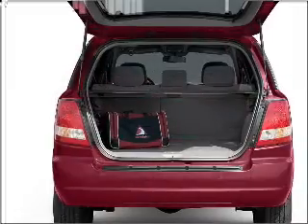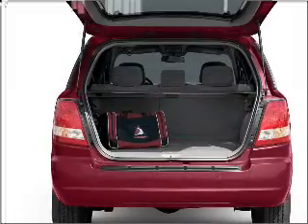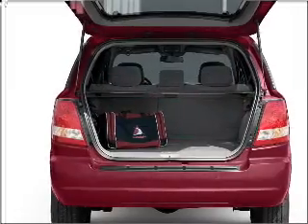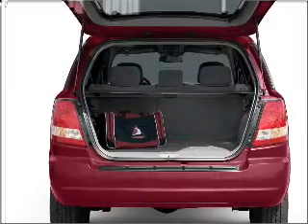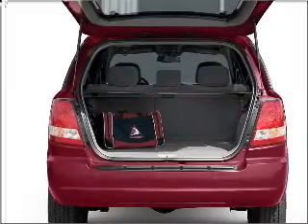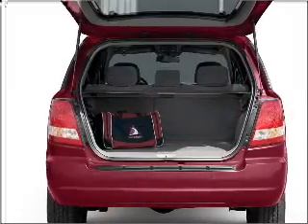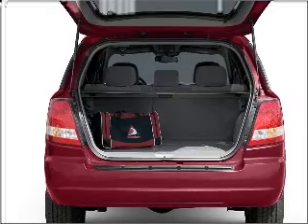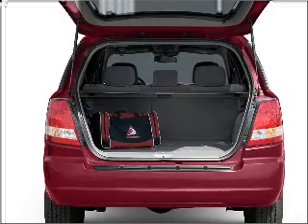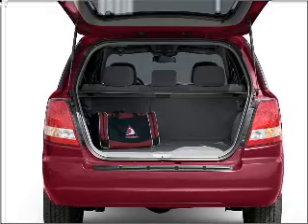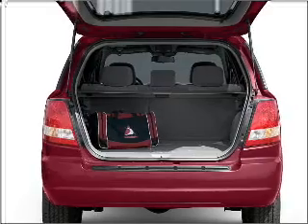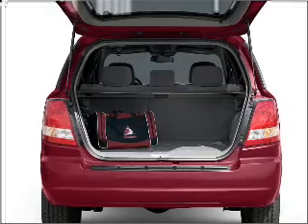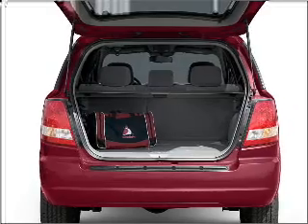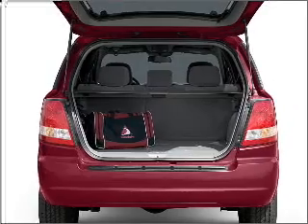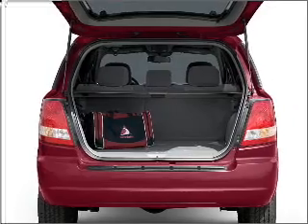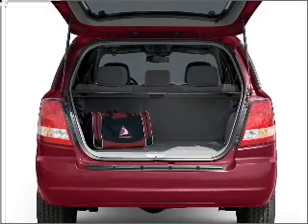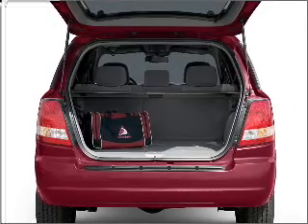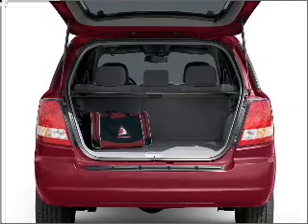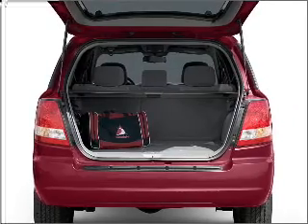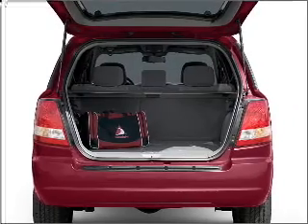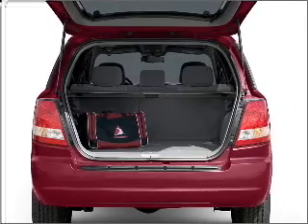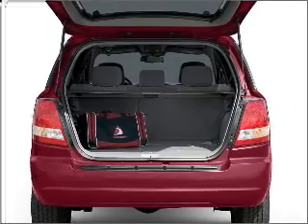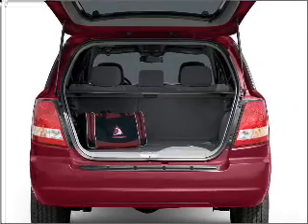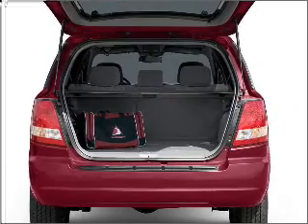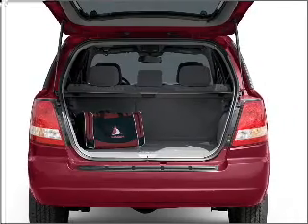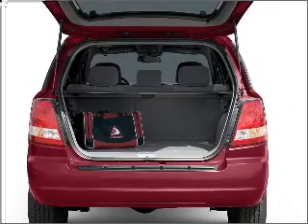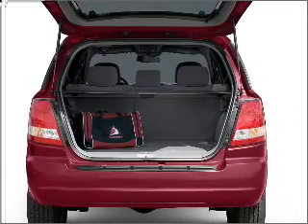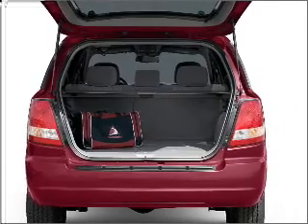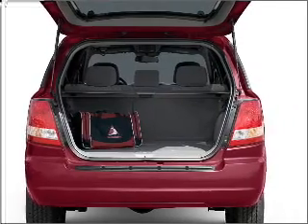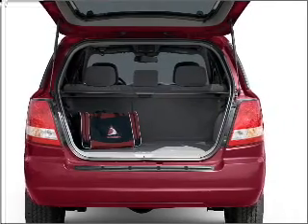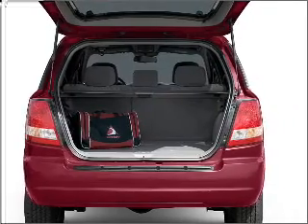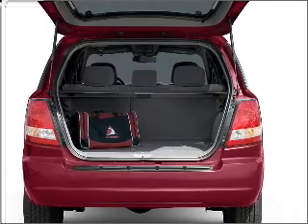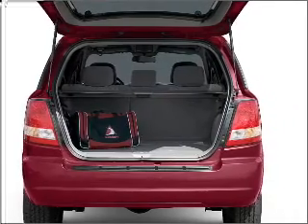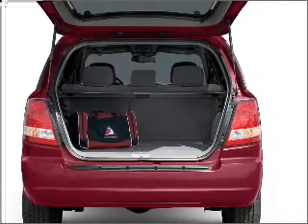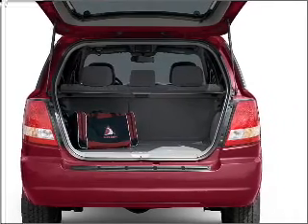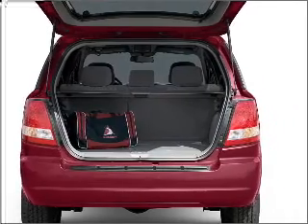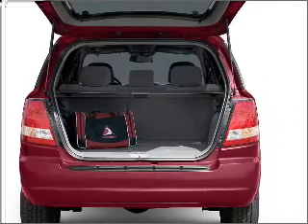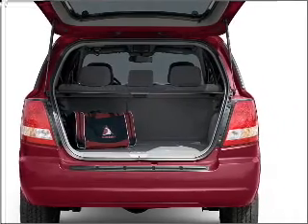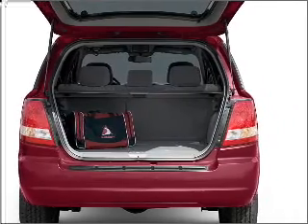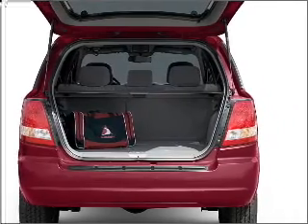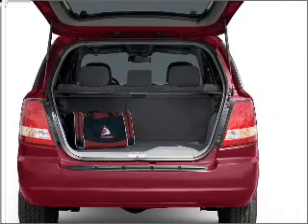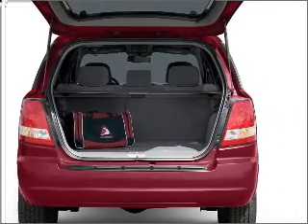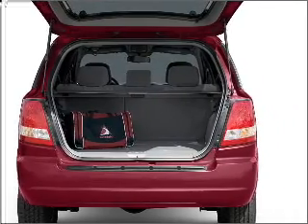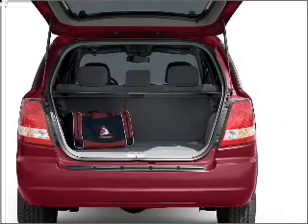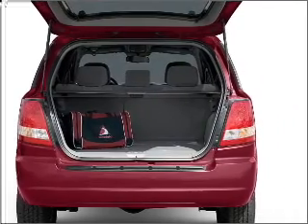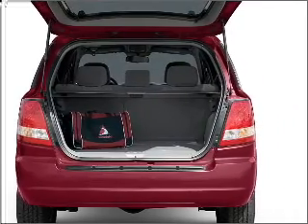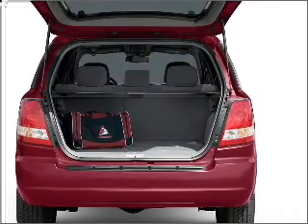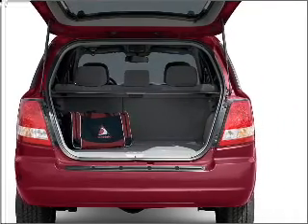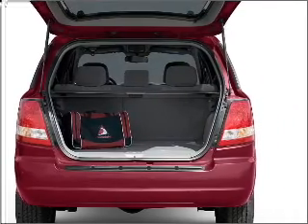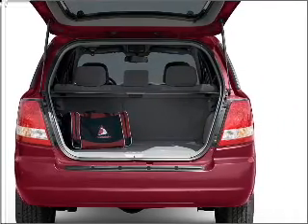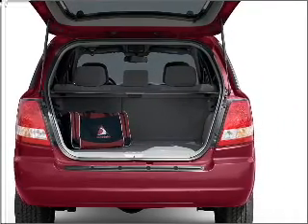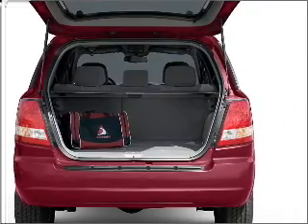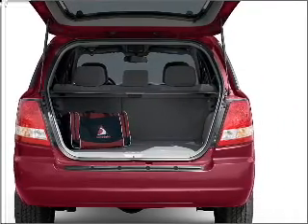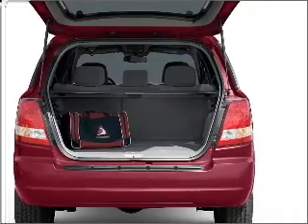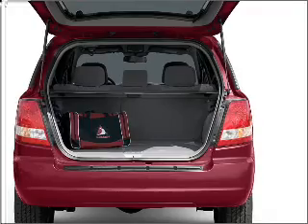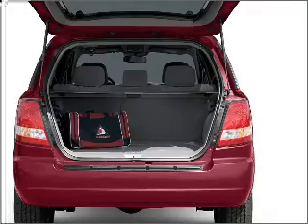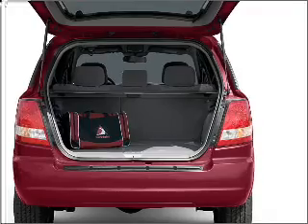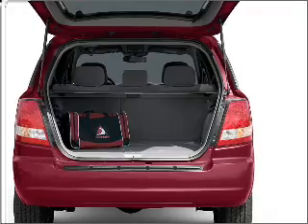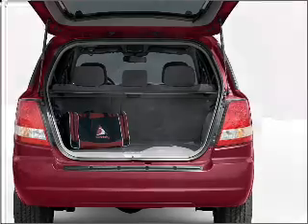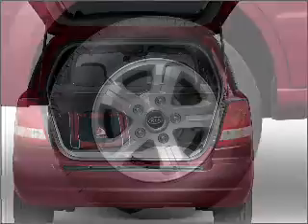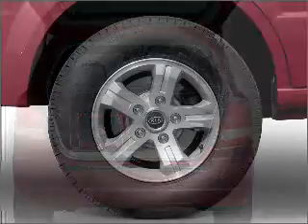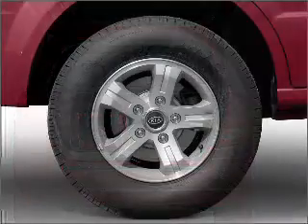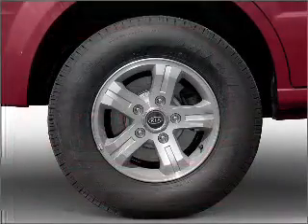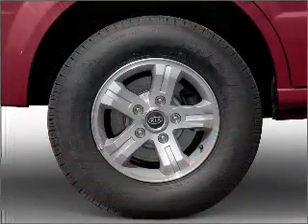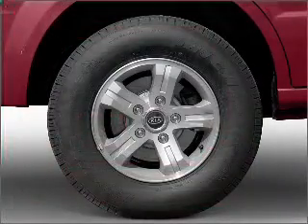Stand out from the crowd with premium wheels. The anti-lock braking system will keep you safe on the road. Let the sun shine in with a sunroof.